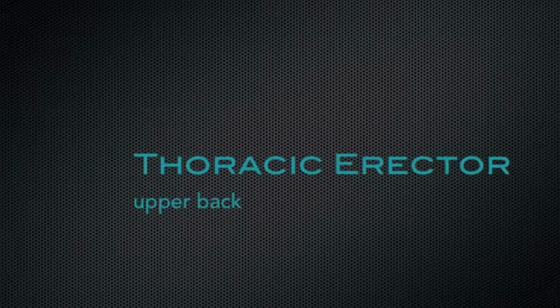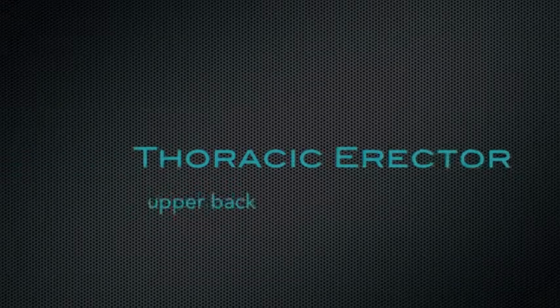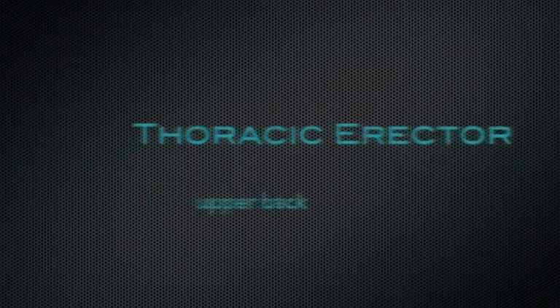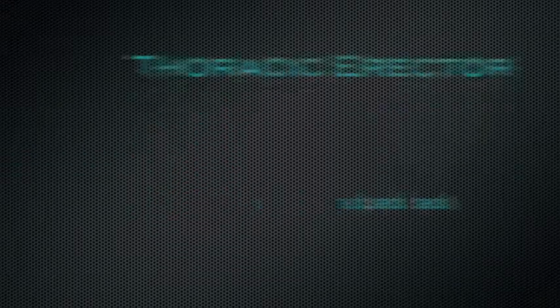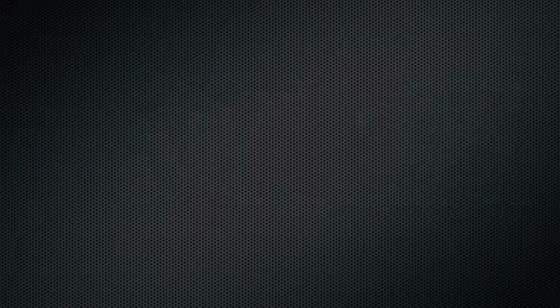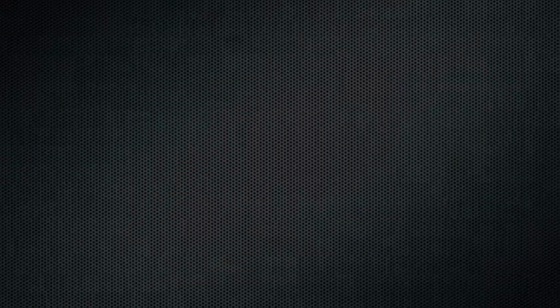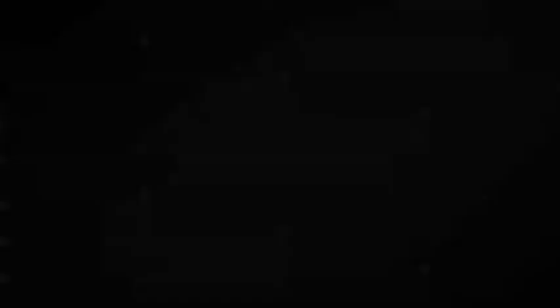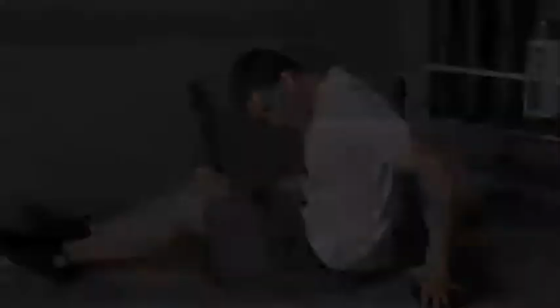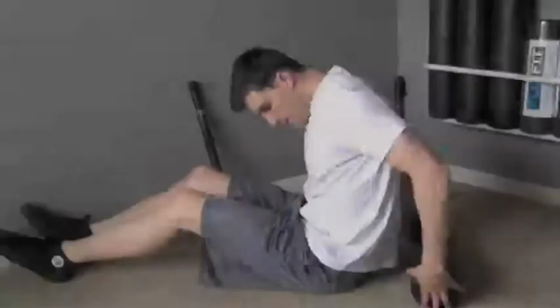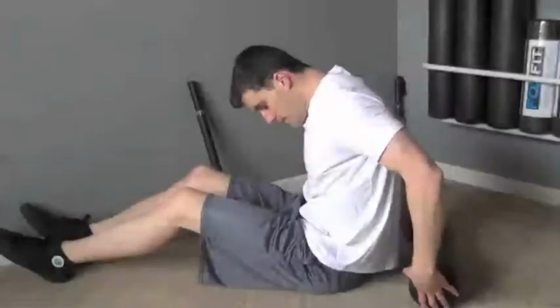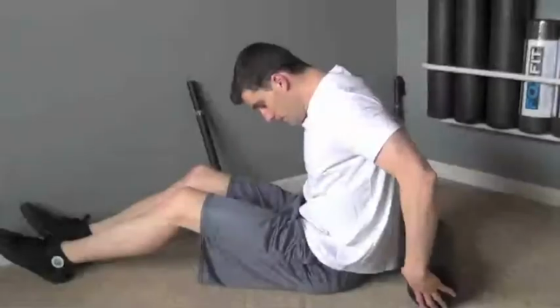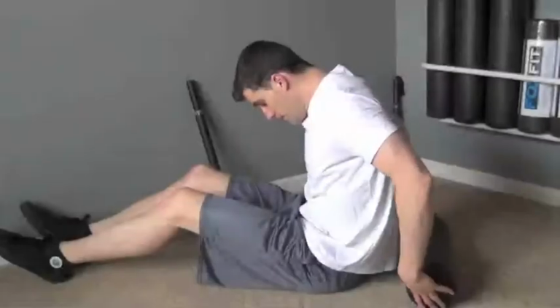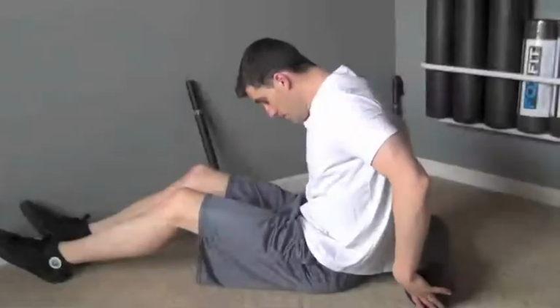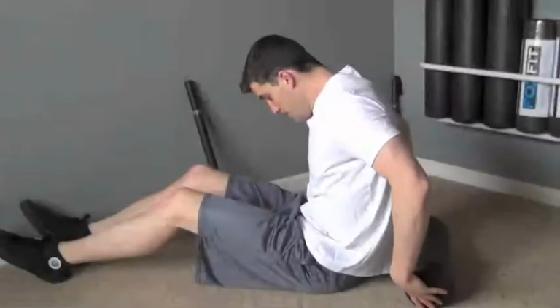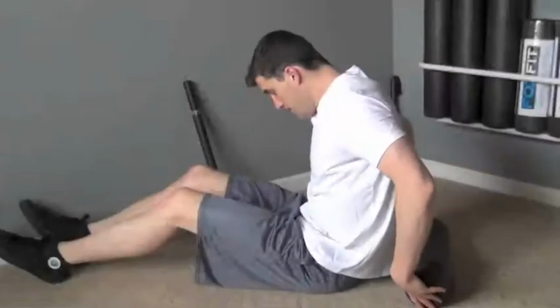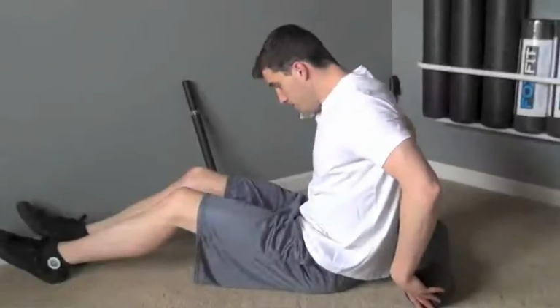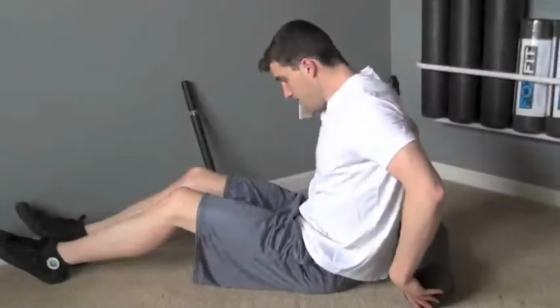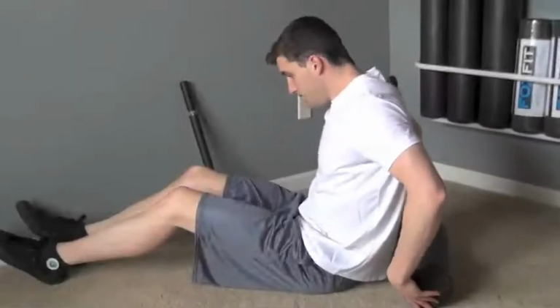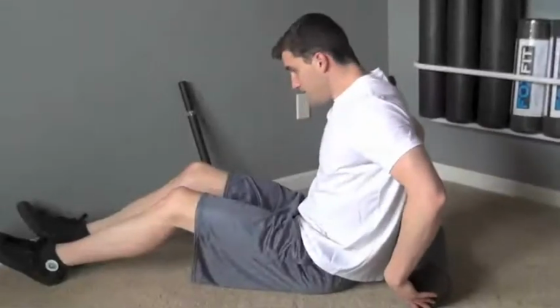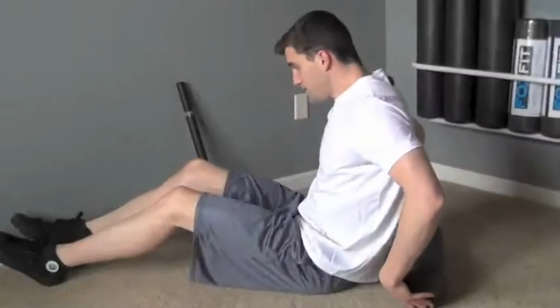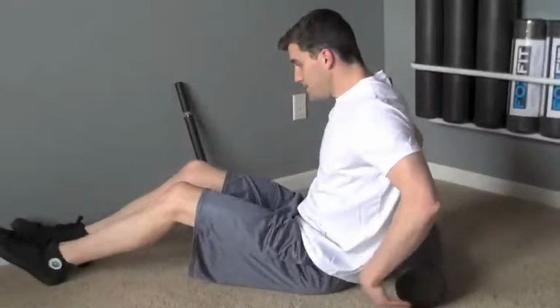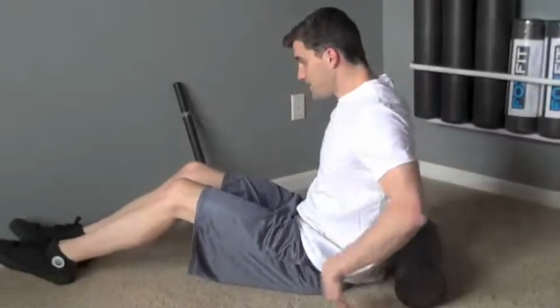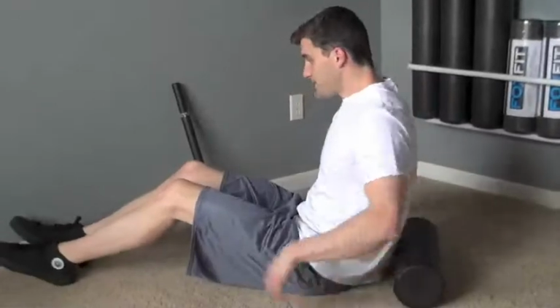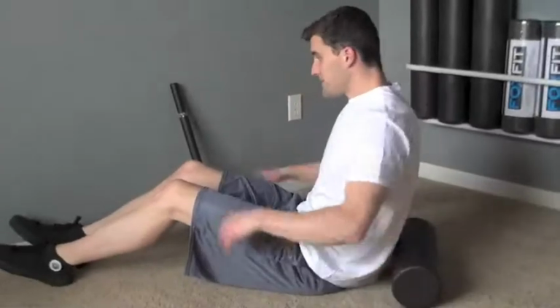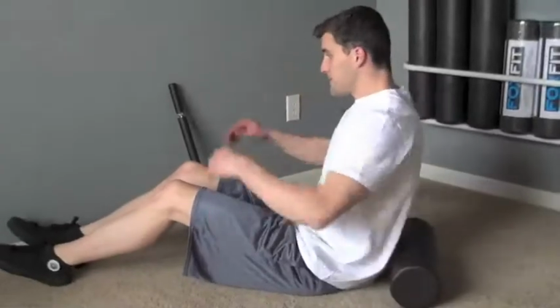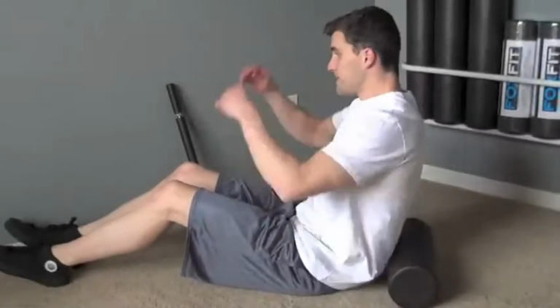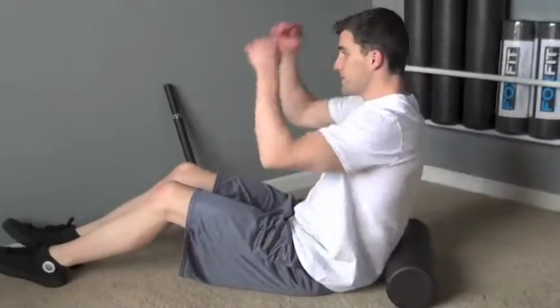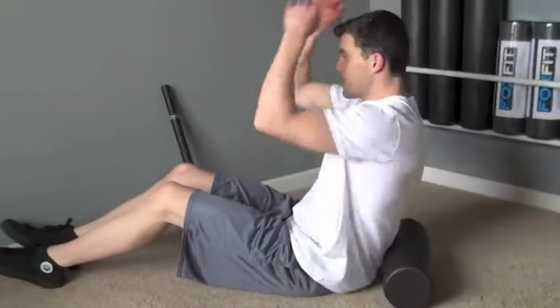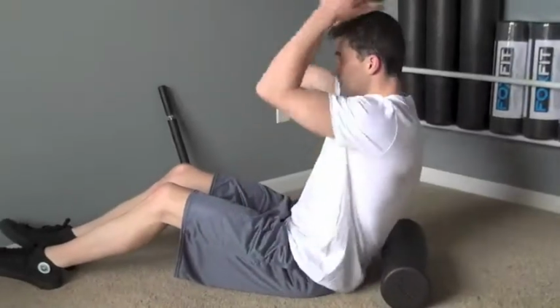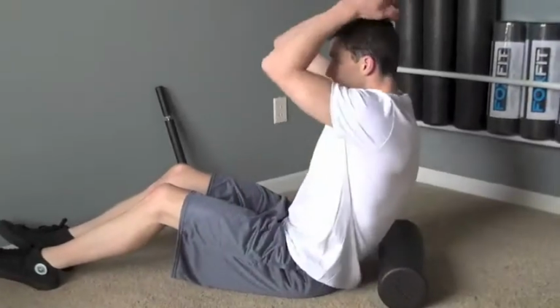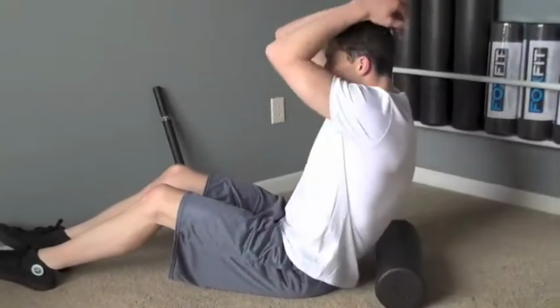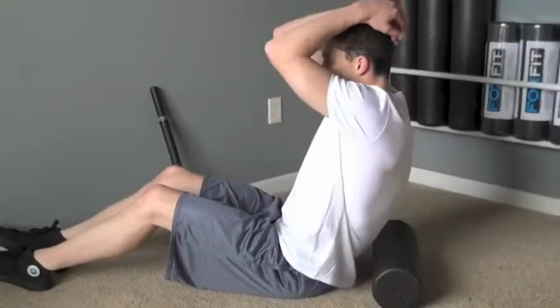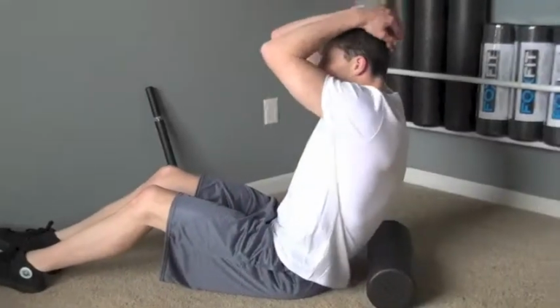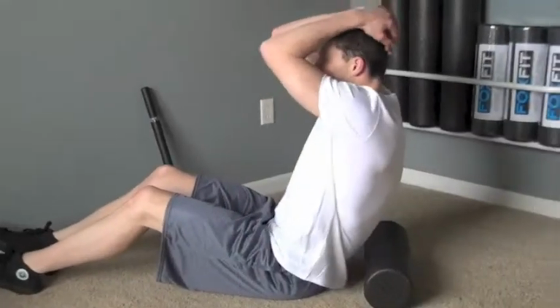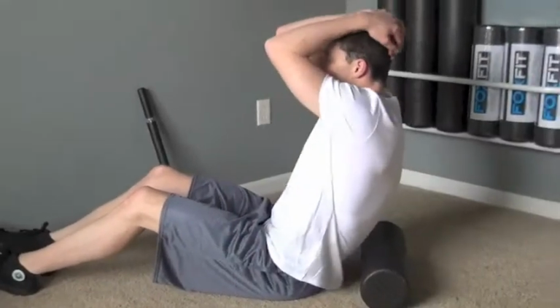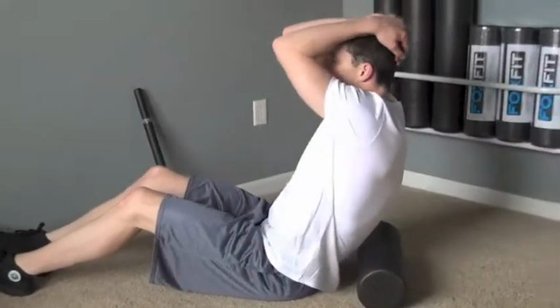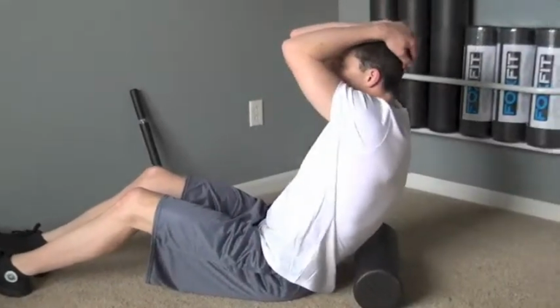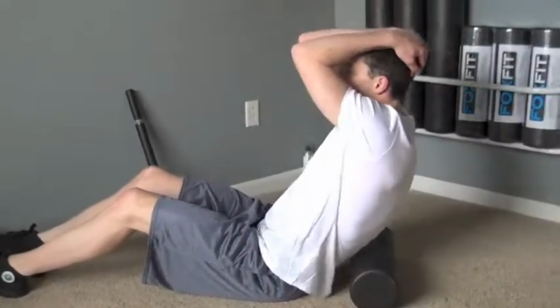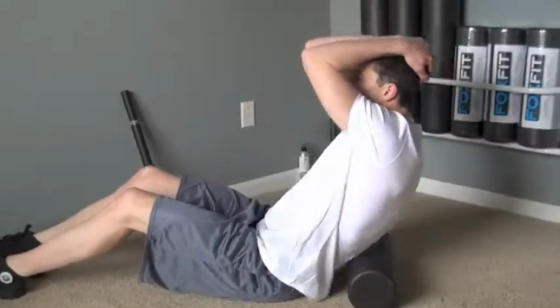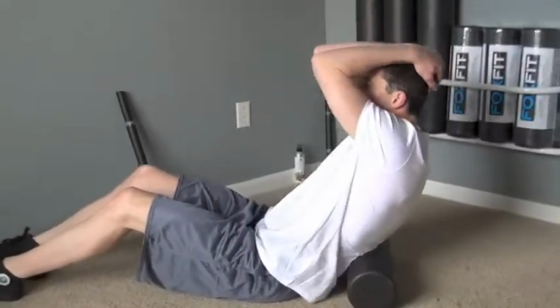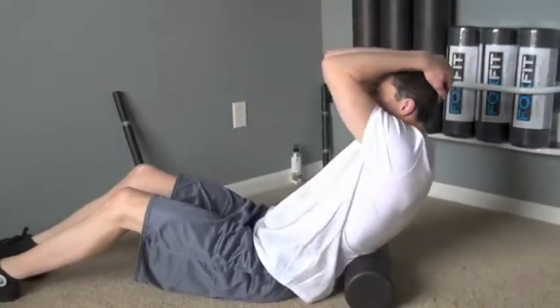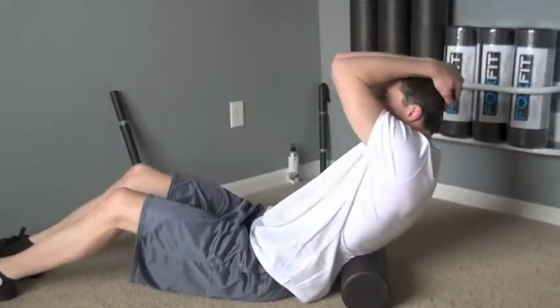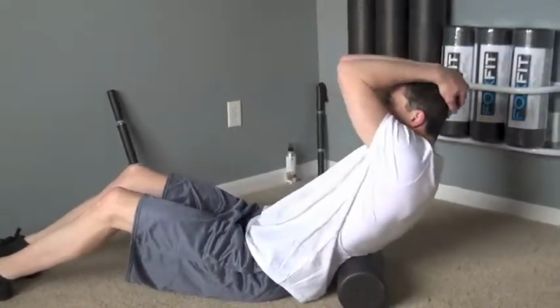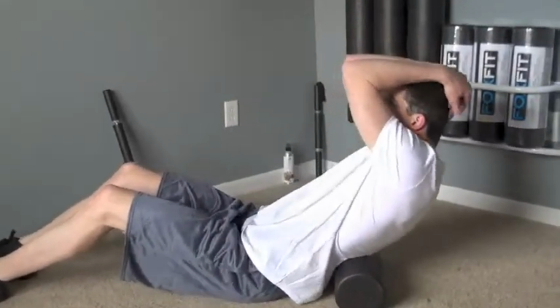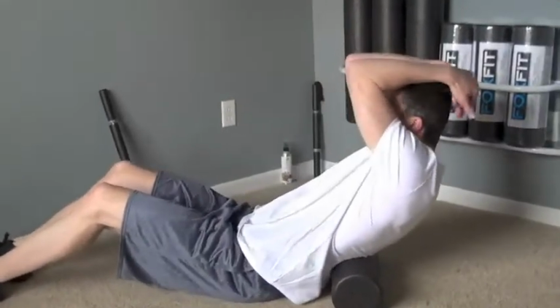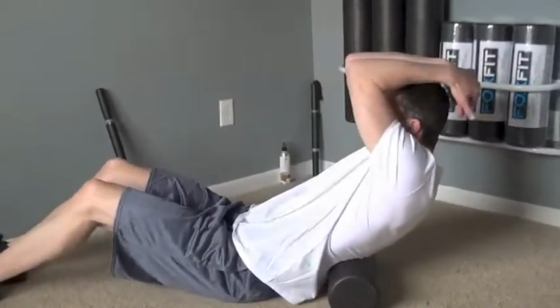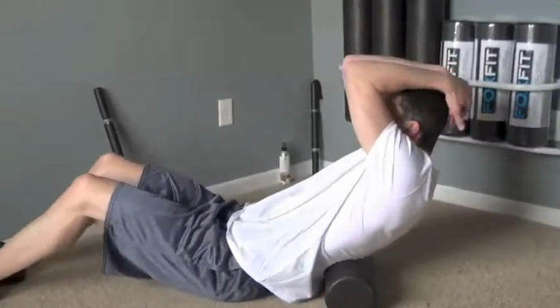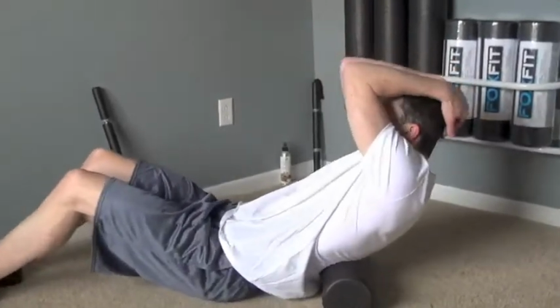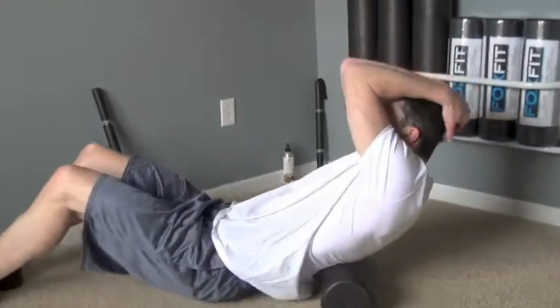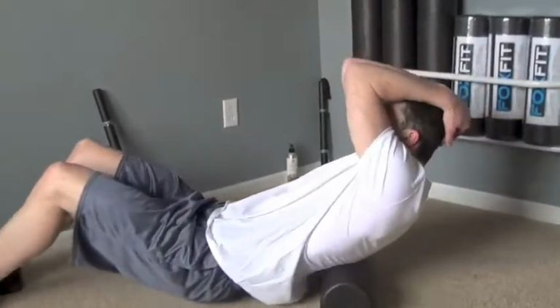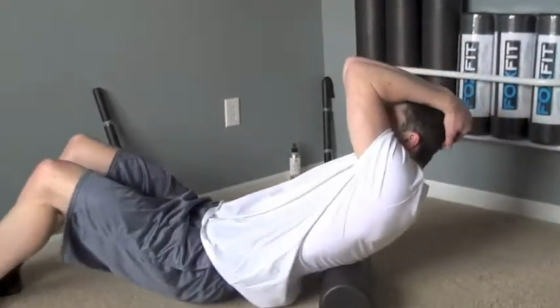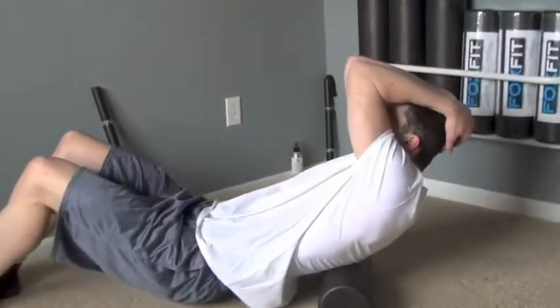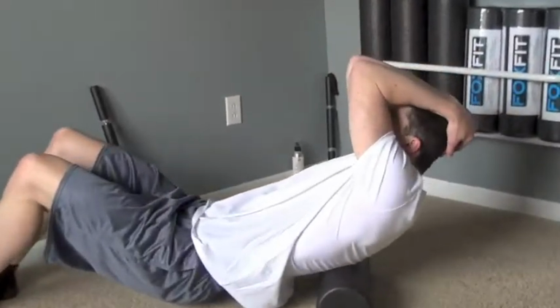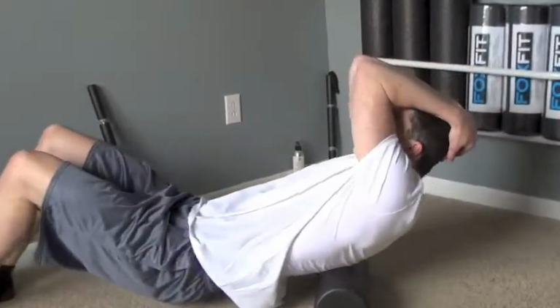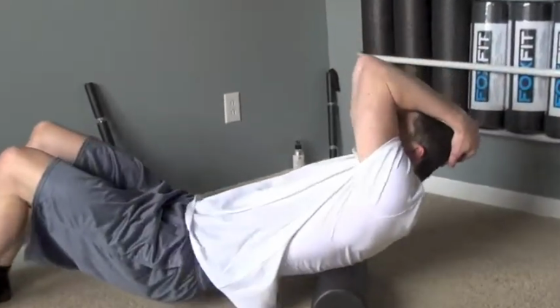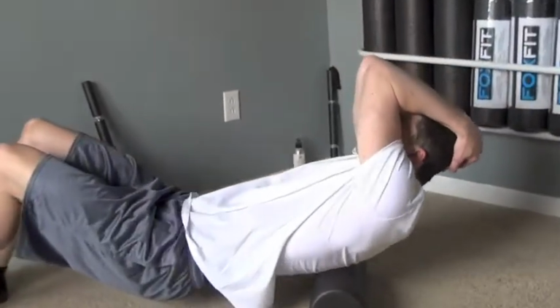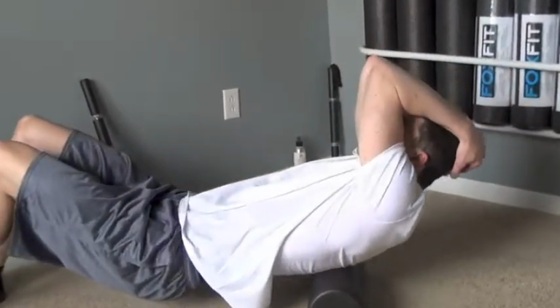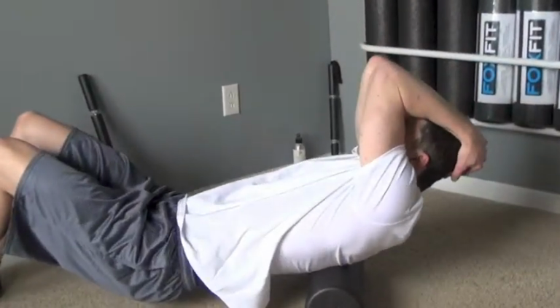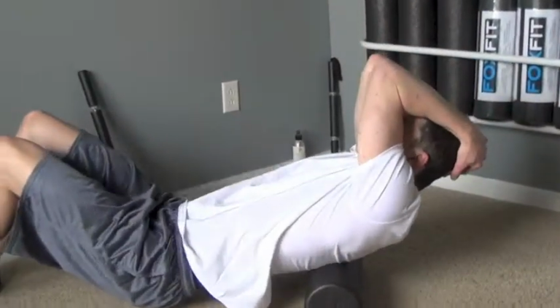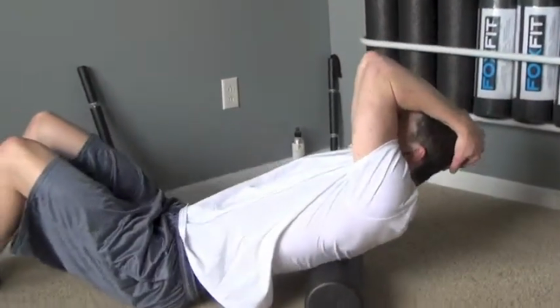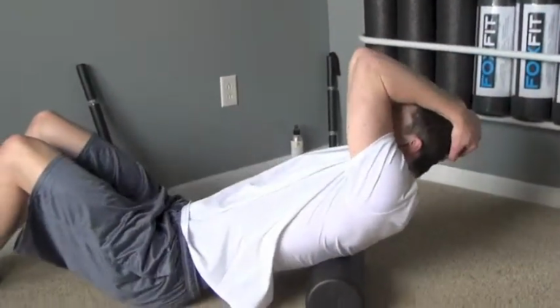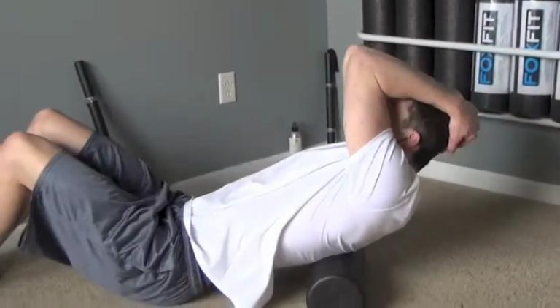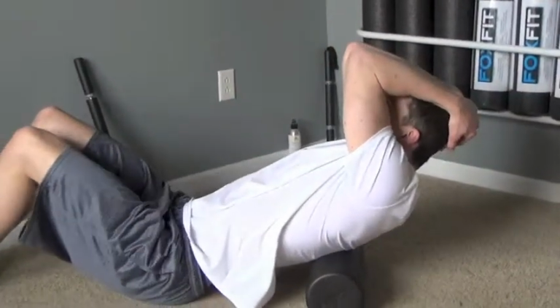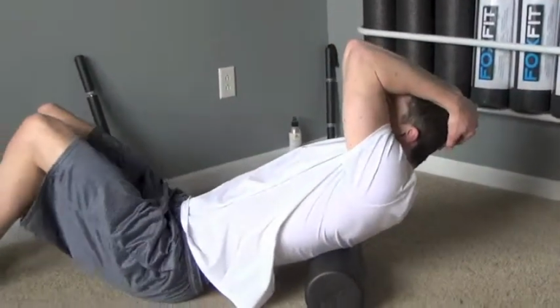How to roll your upper back thoracic erectors with a variety of FOXFIT self-myofascial release tools.